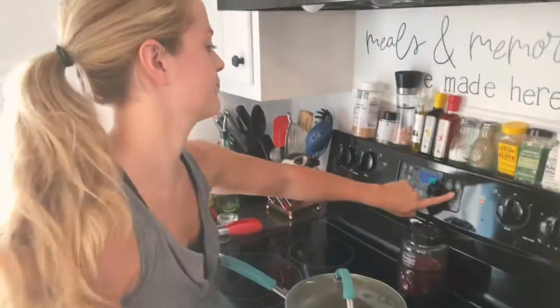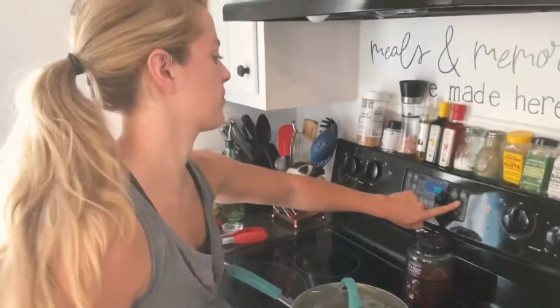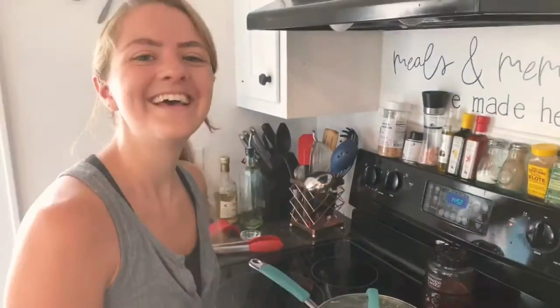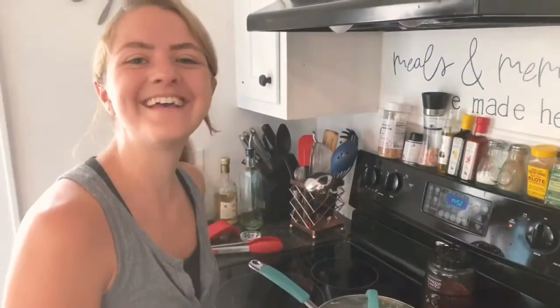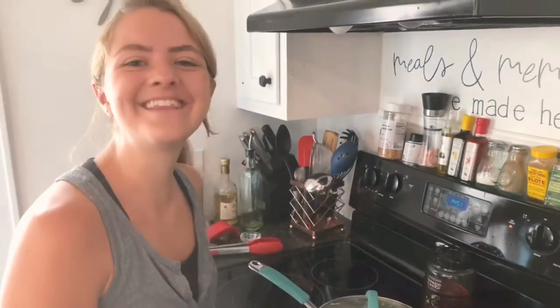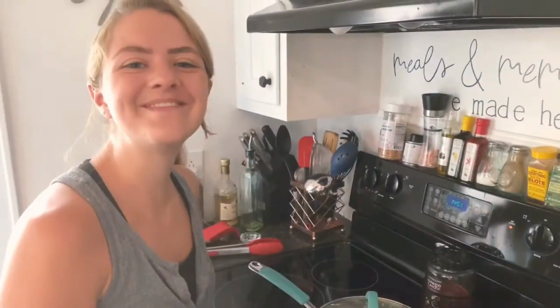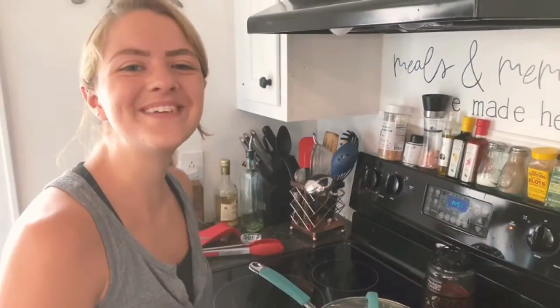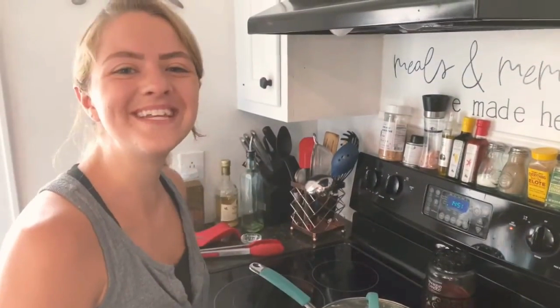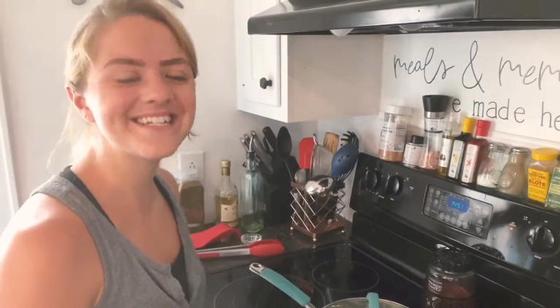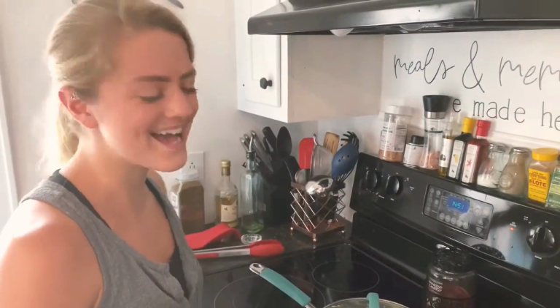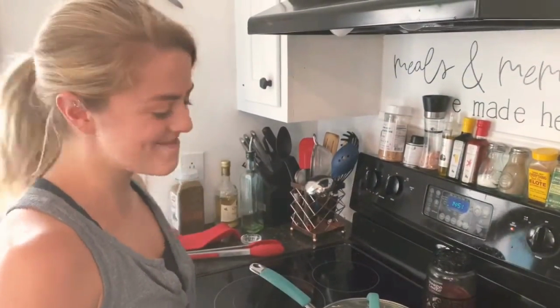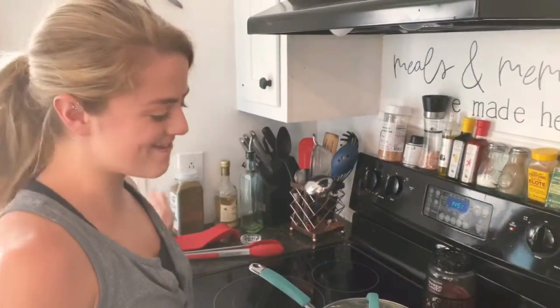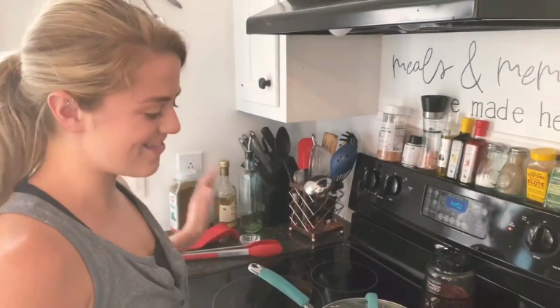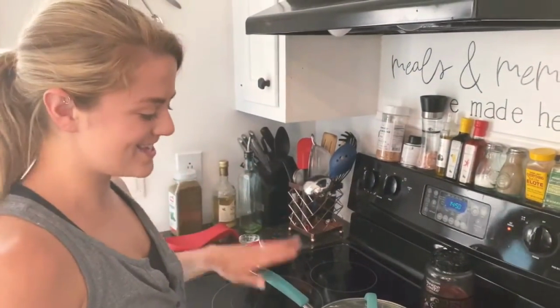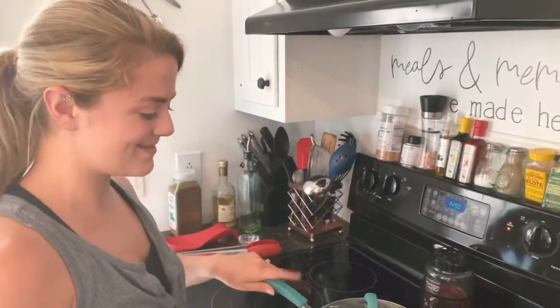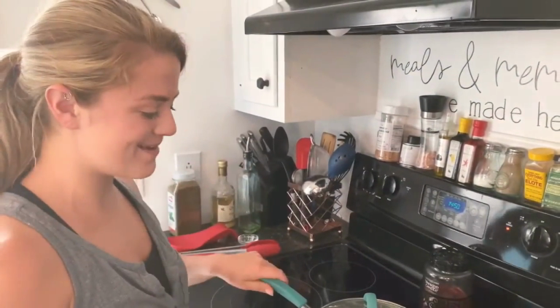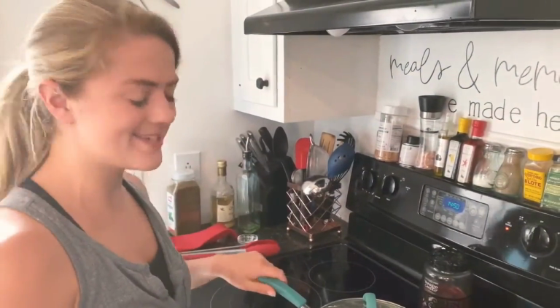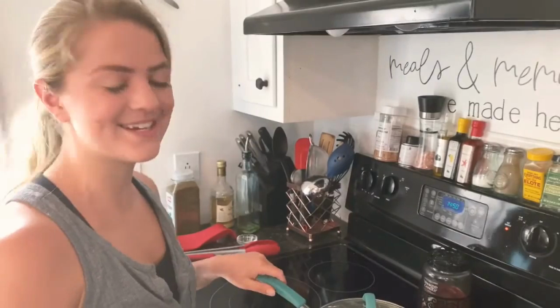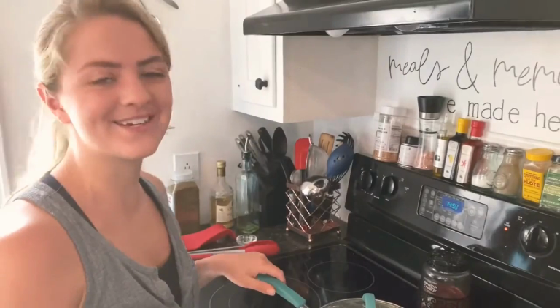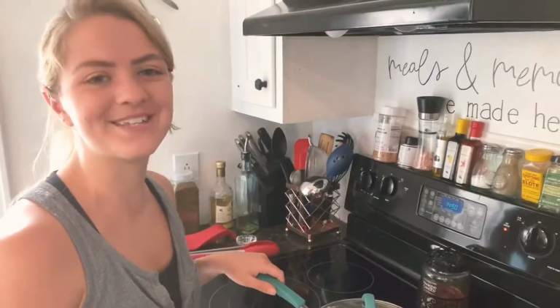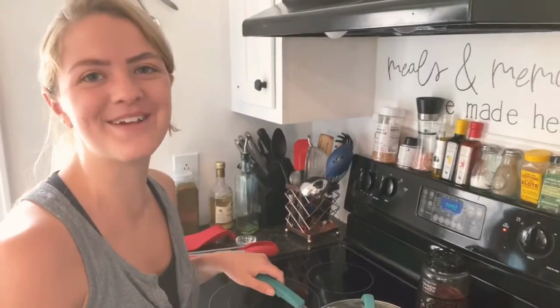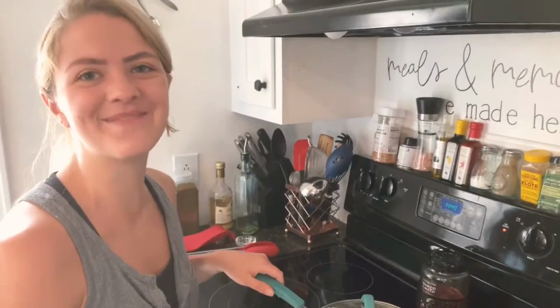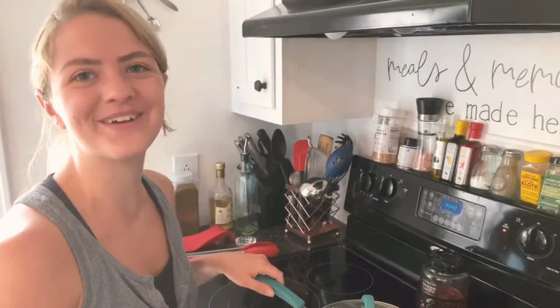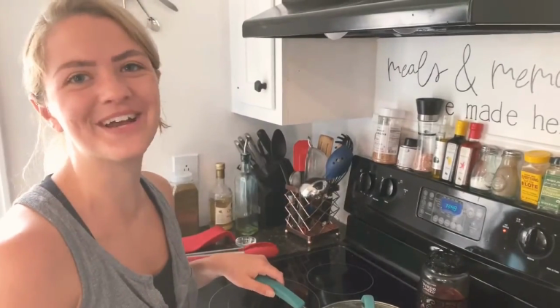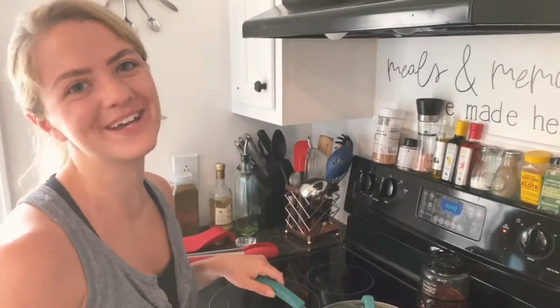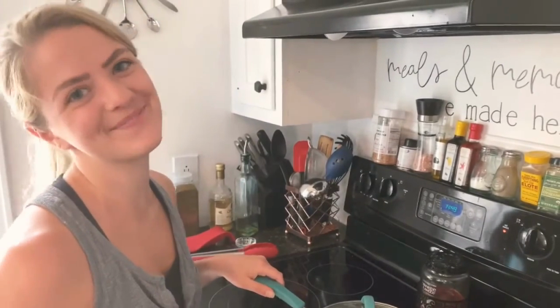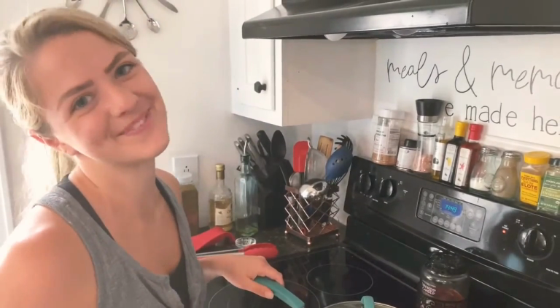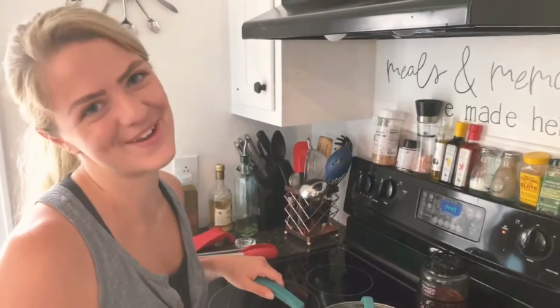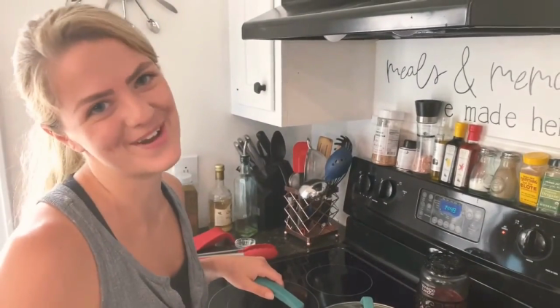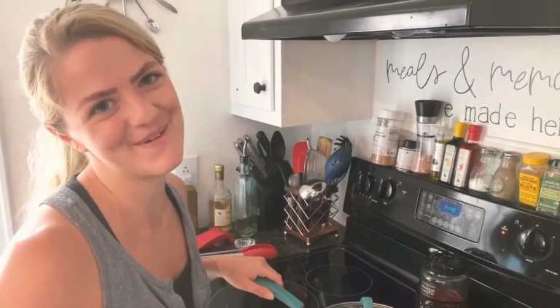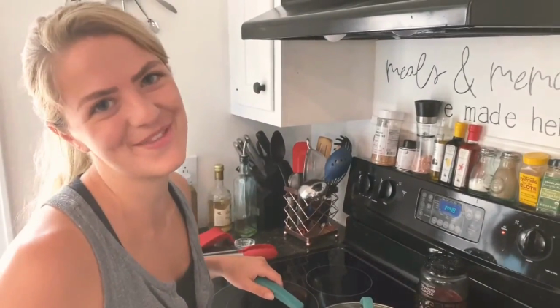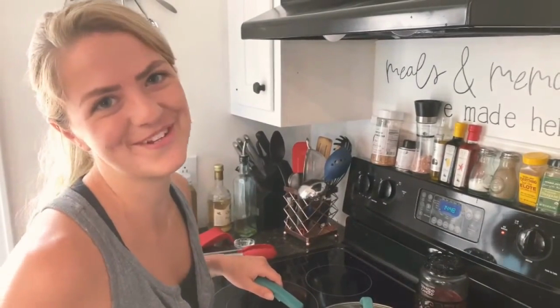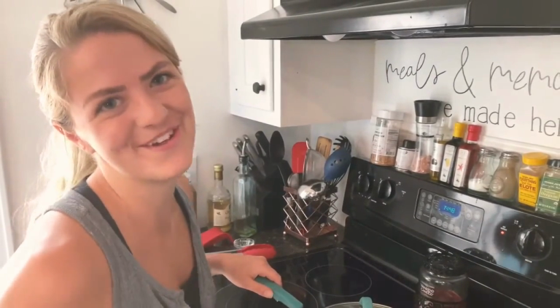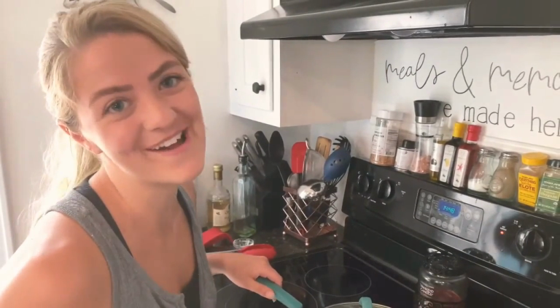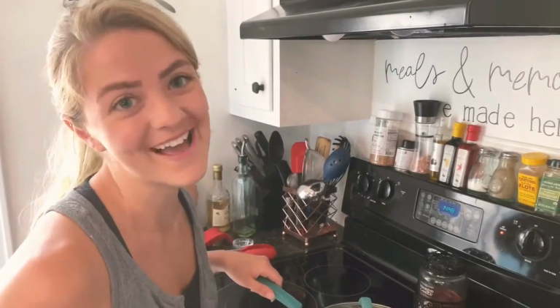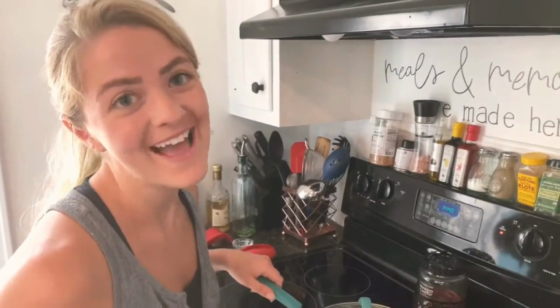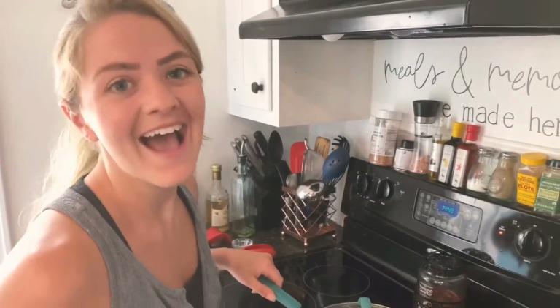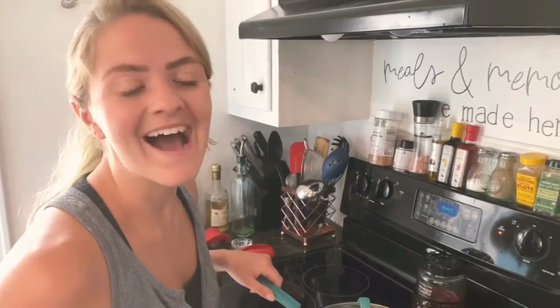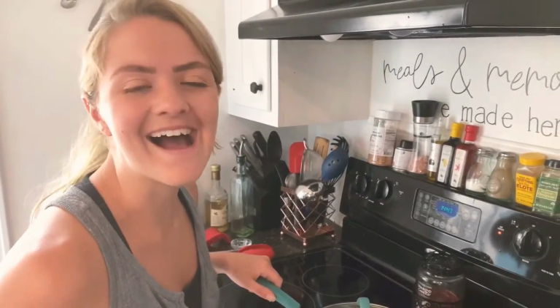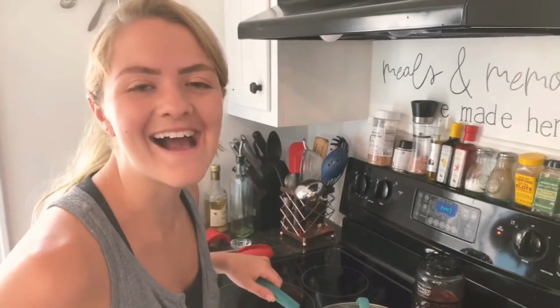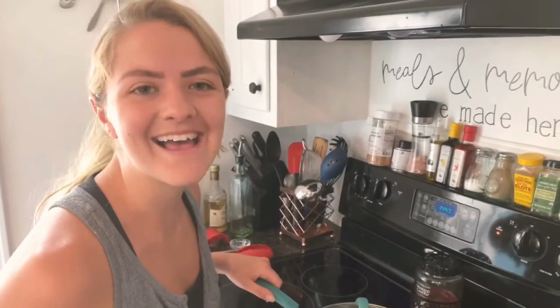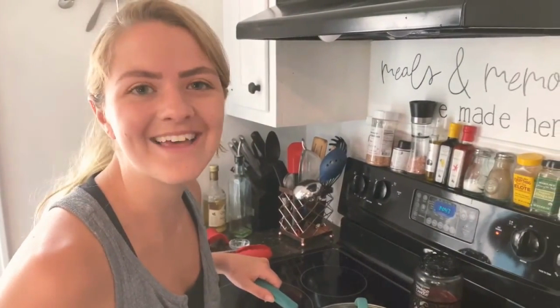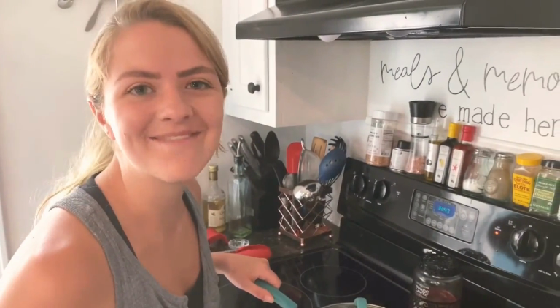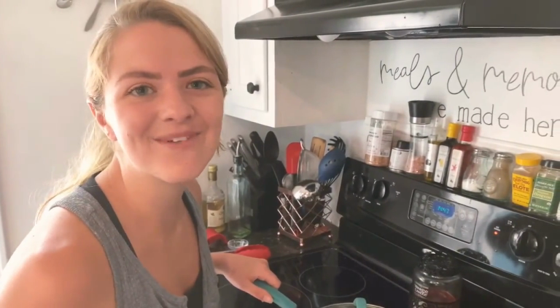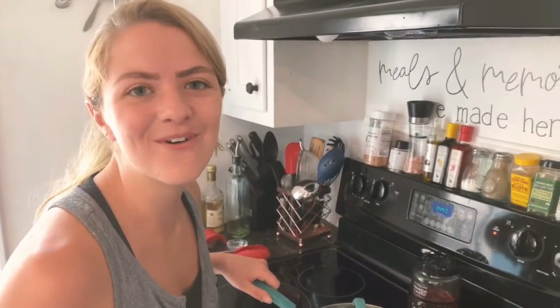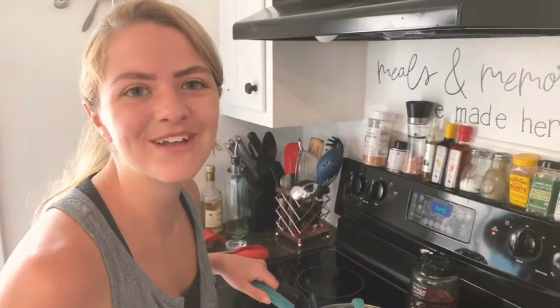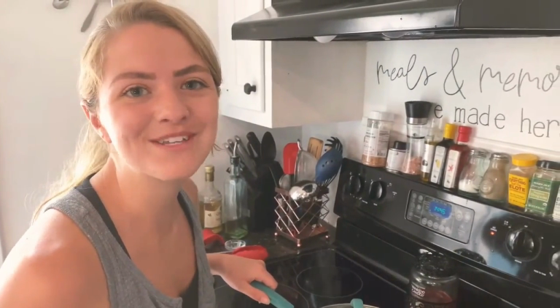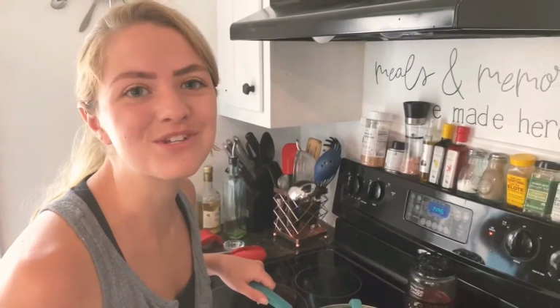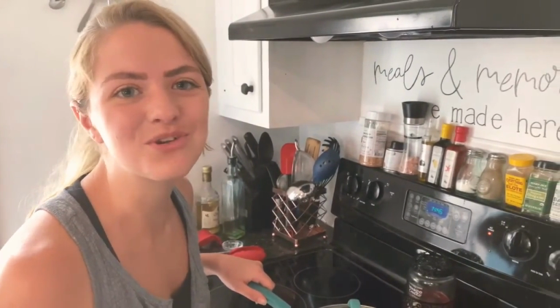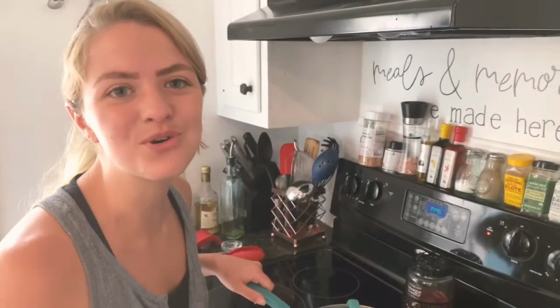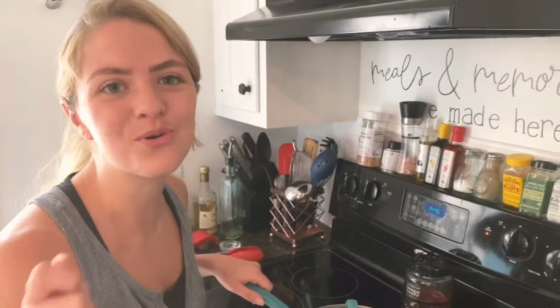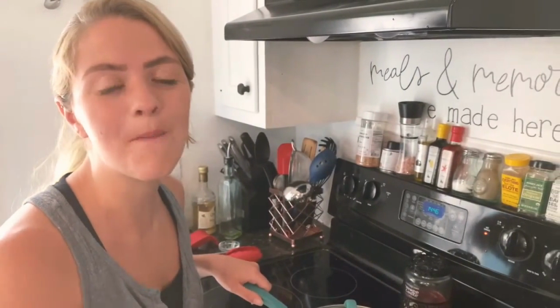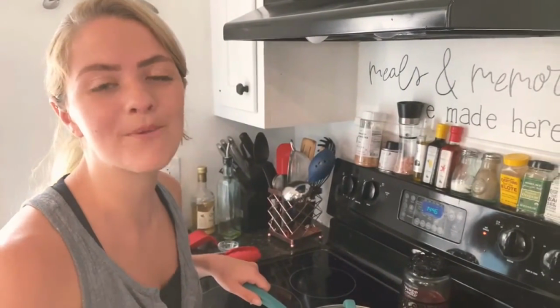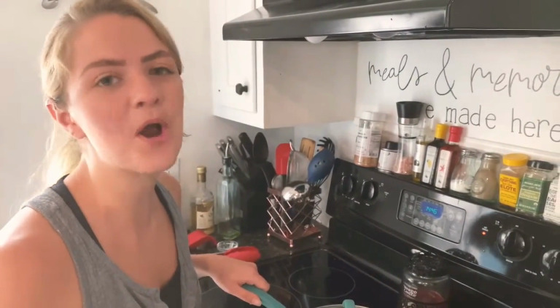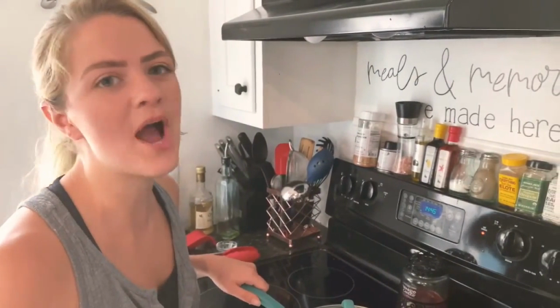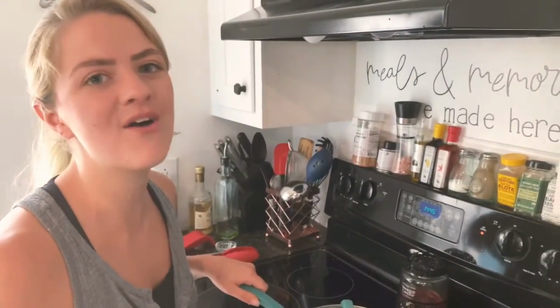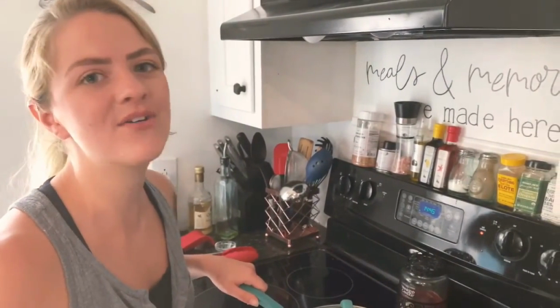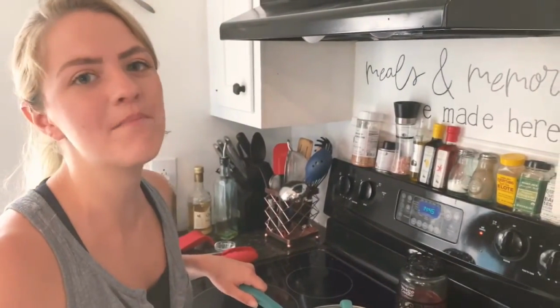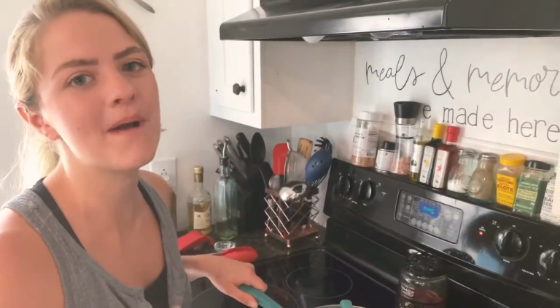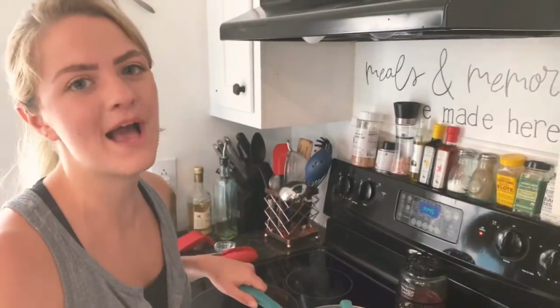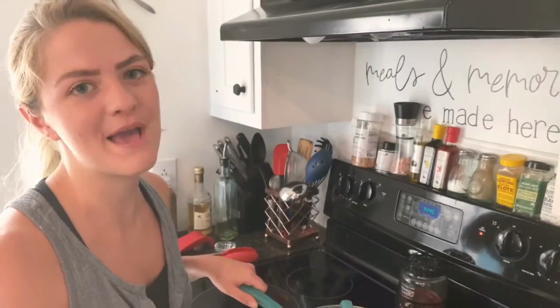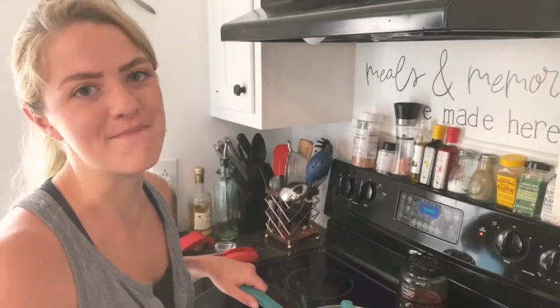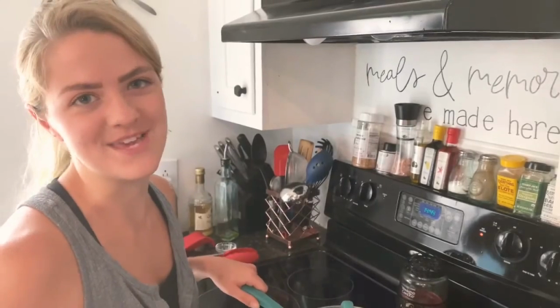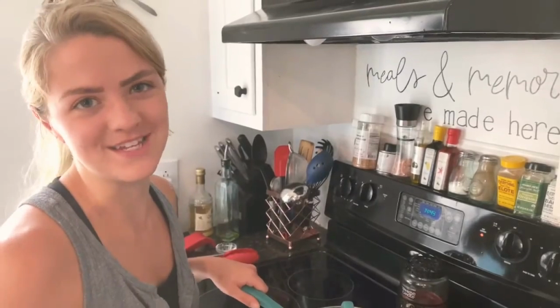In the meantime, while these babies are simmering, I am going to brown my meat.